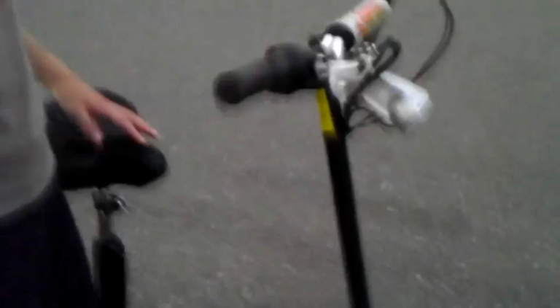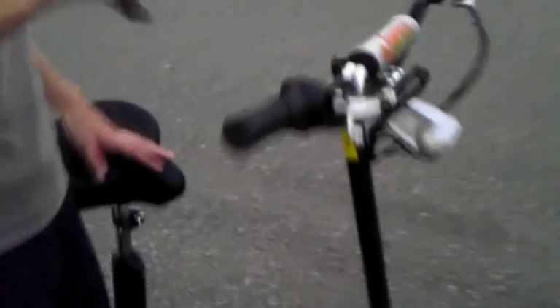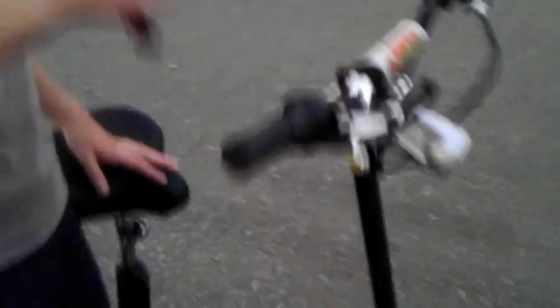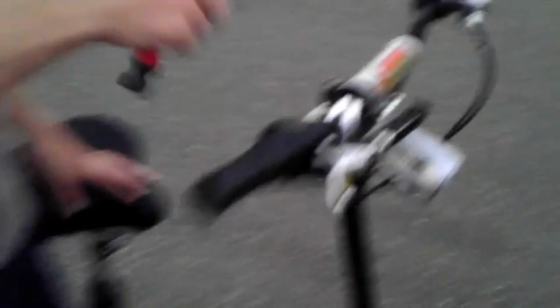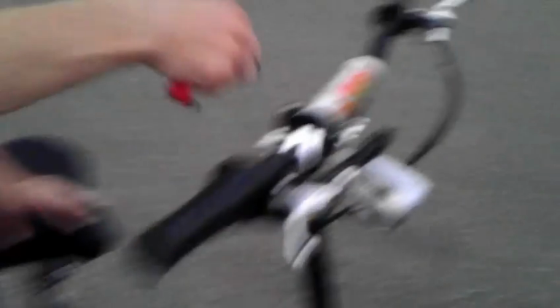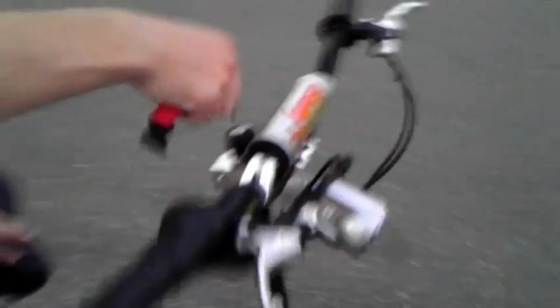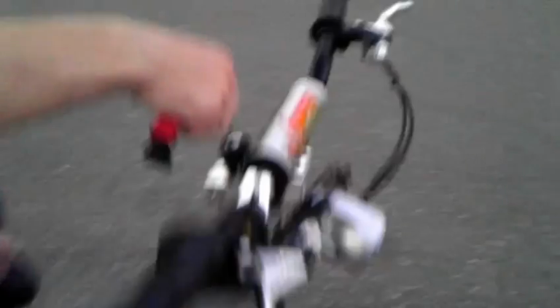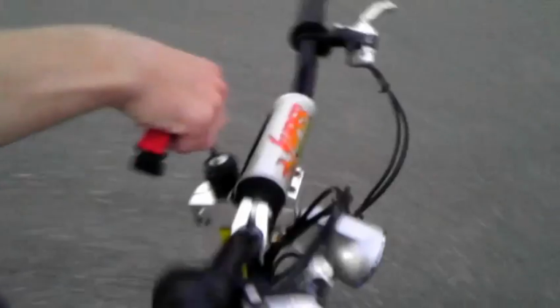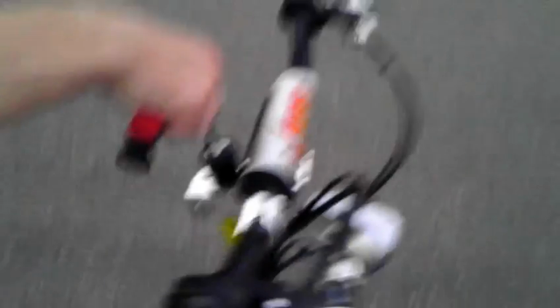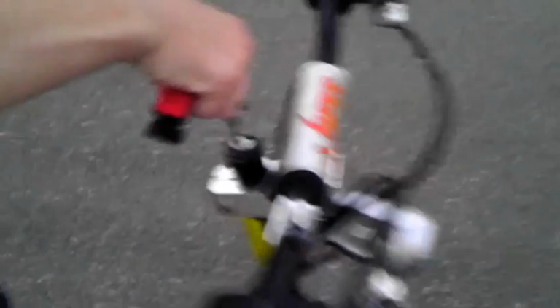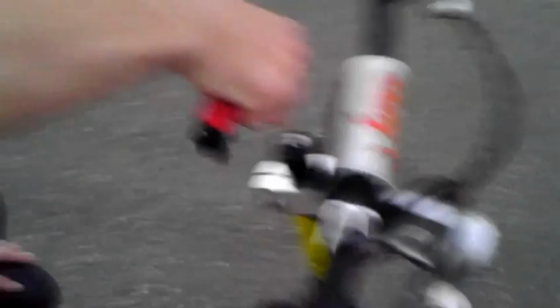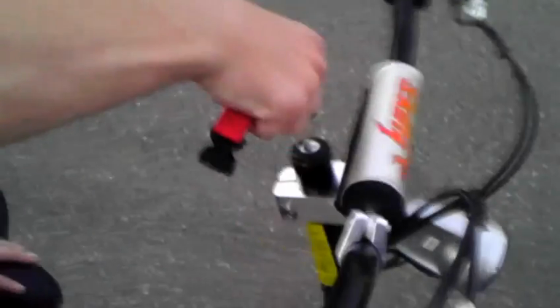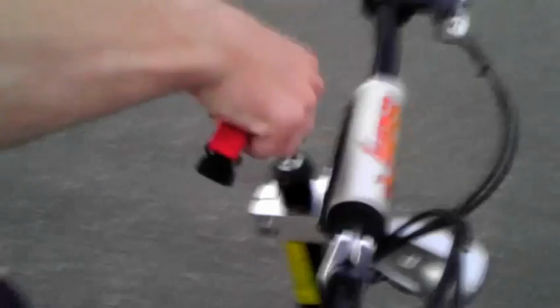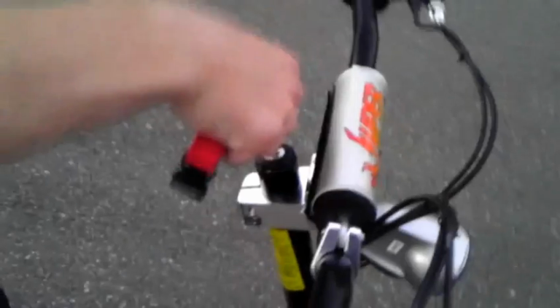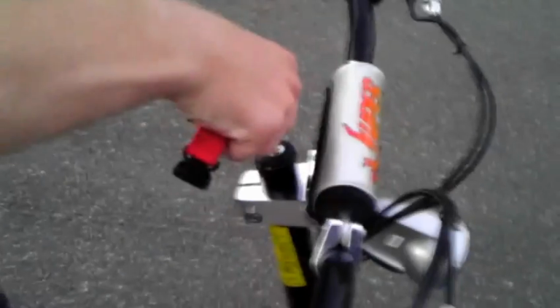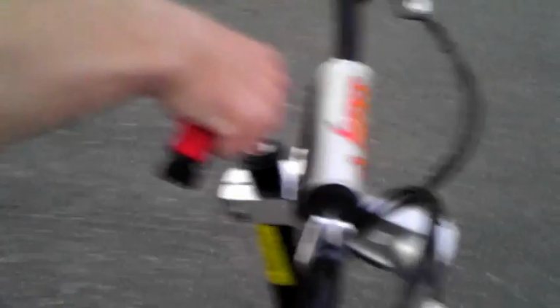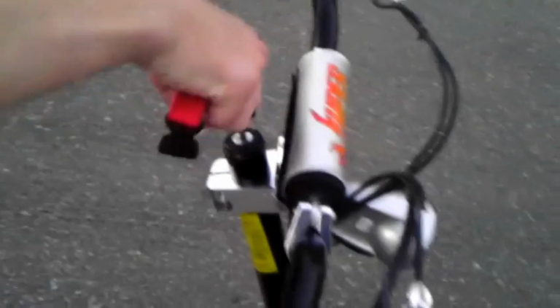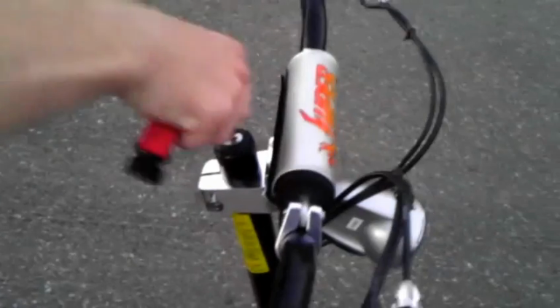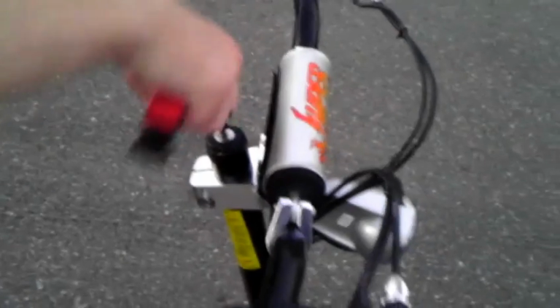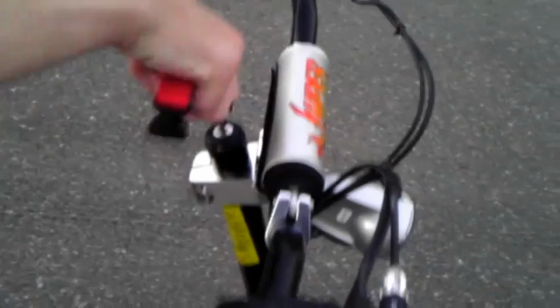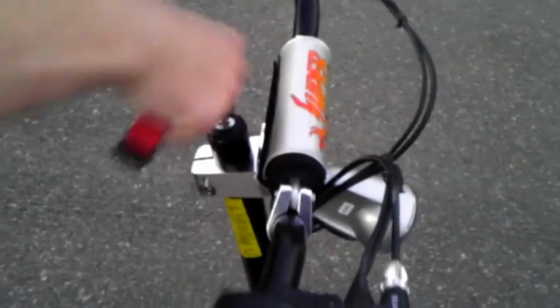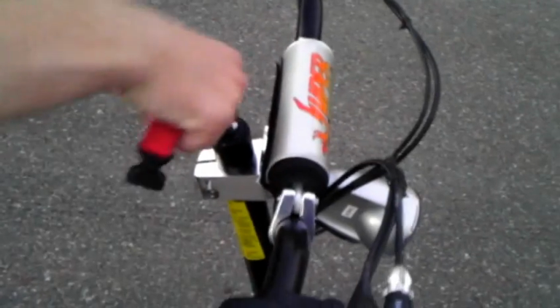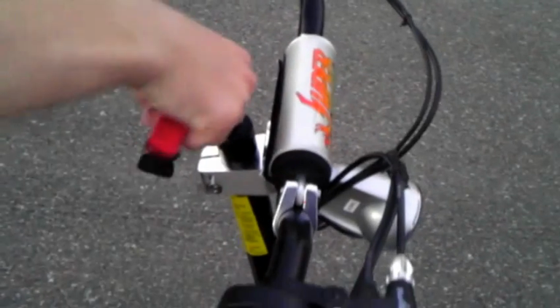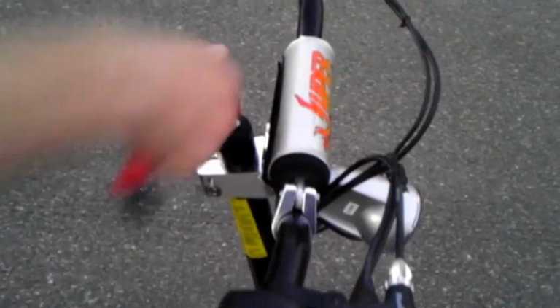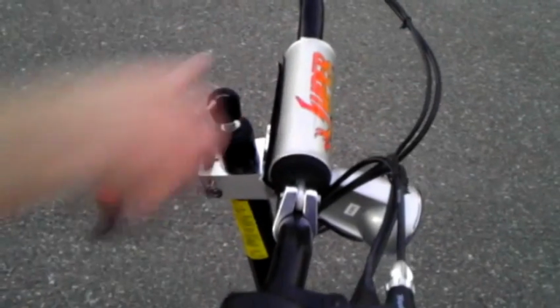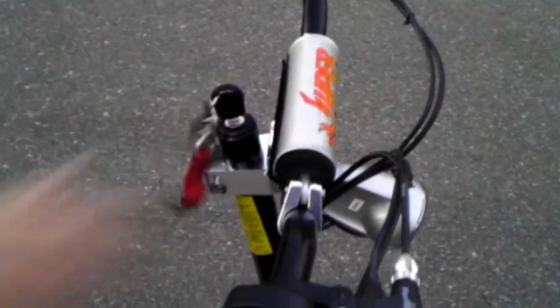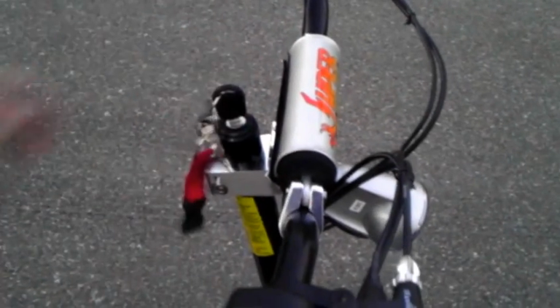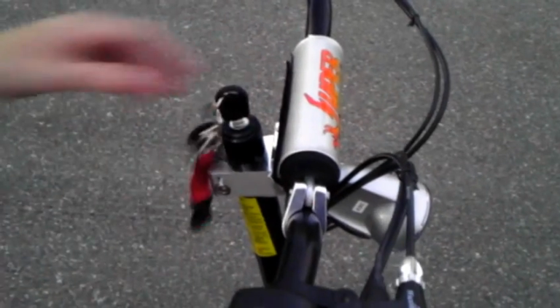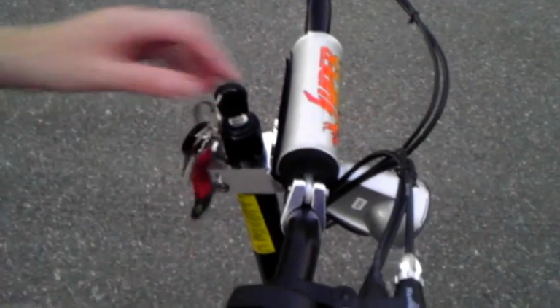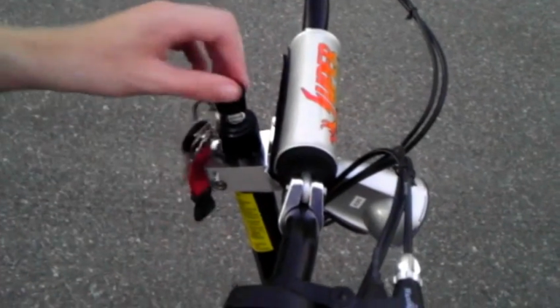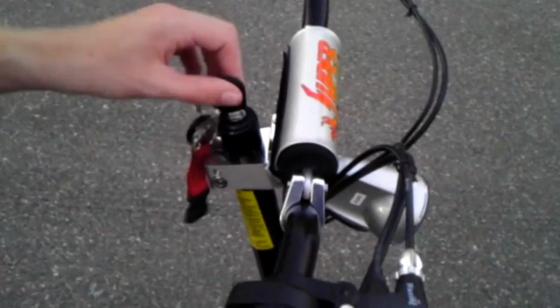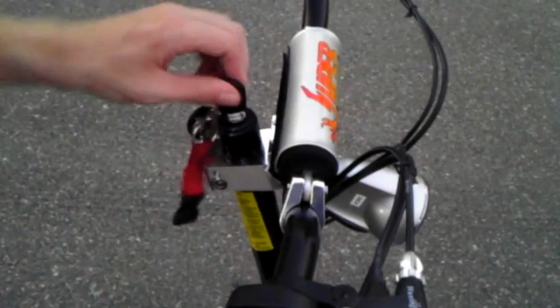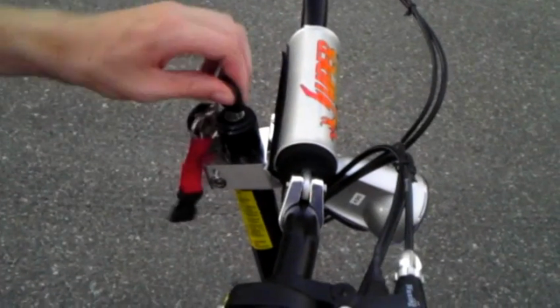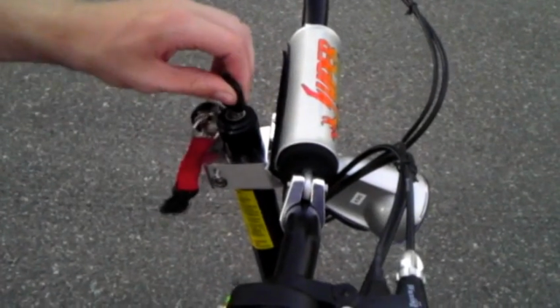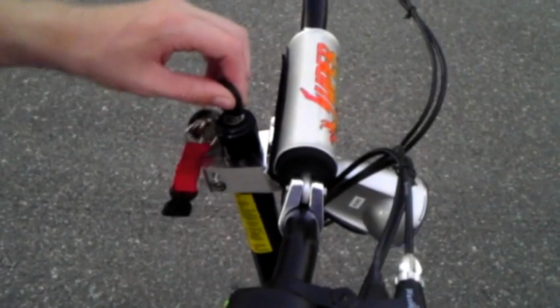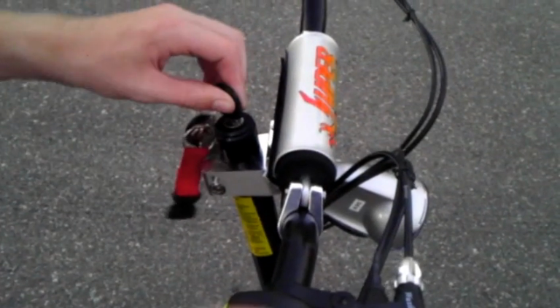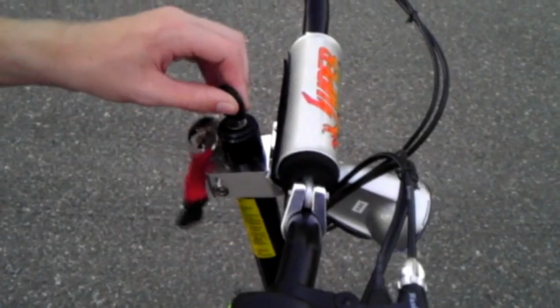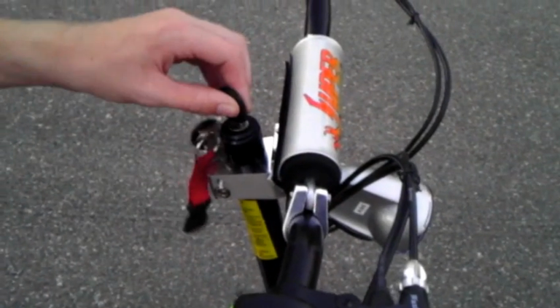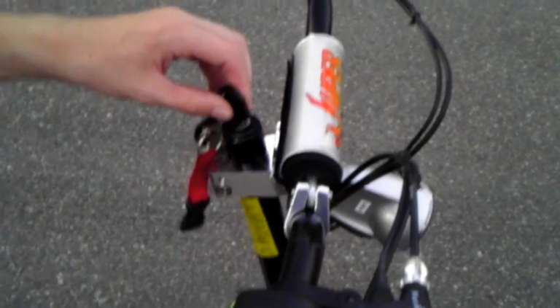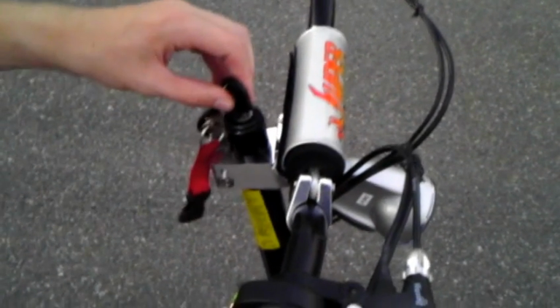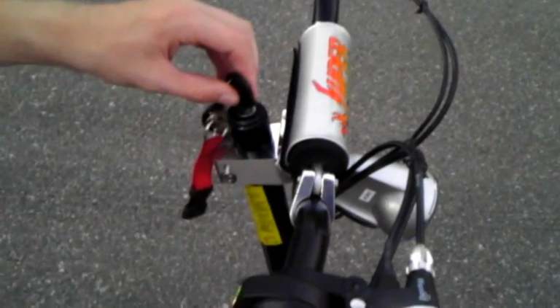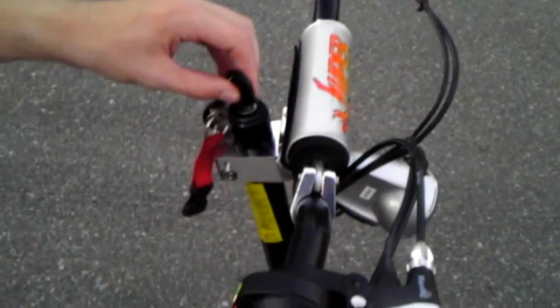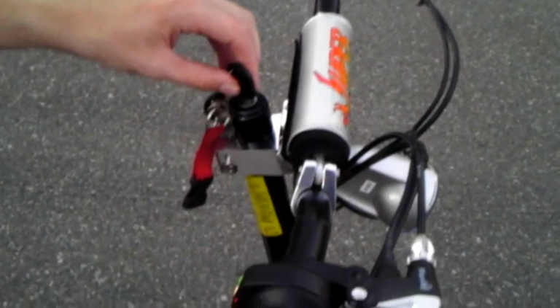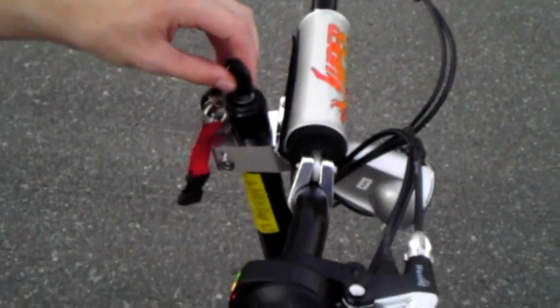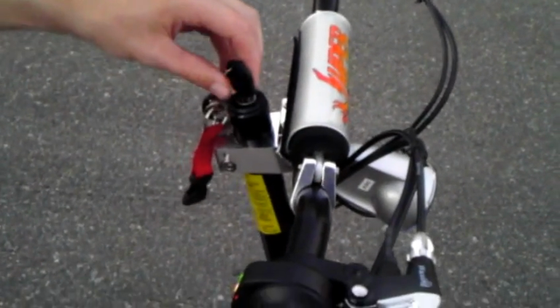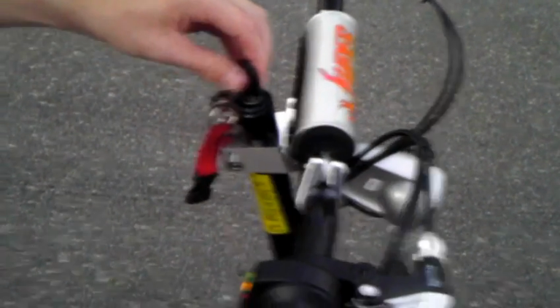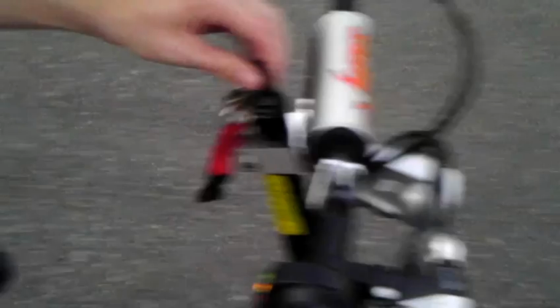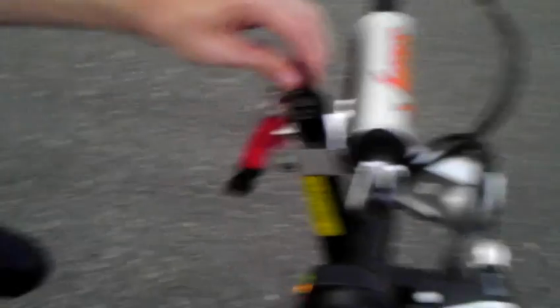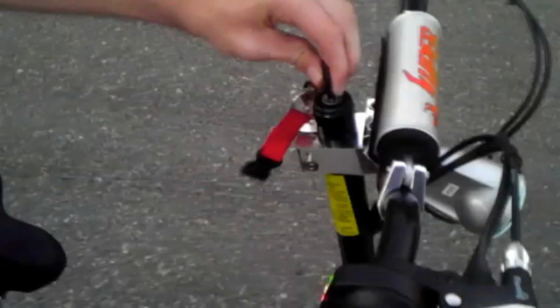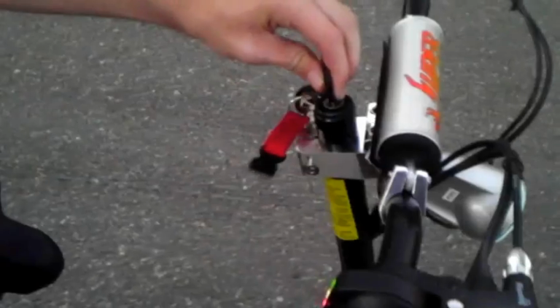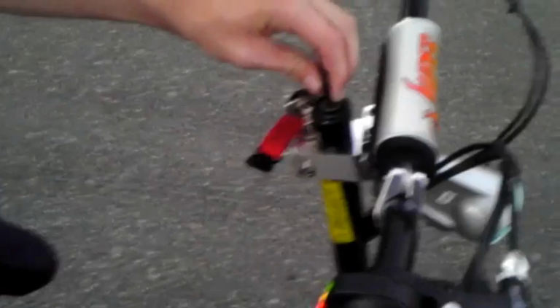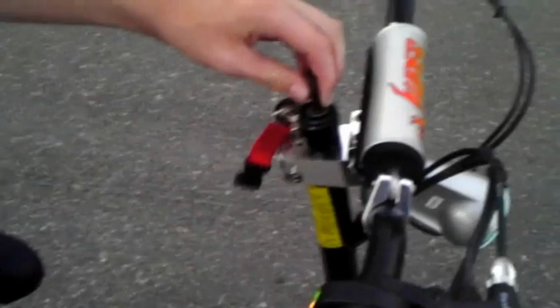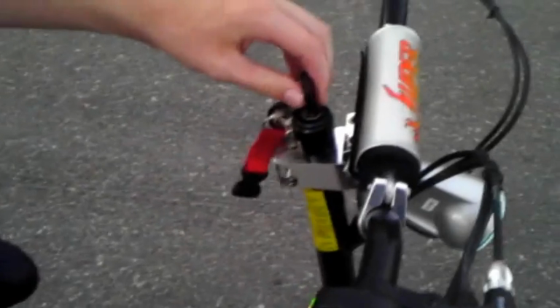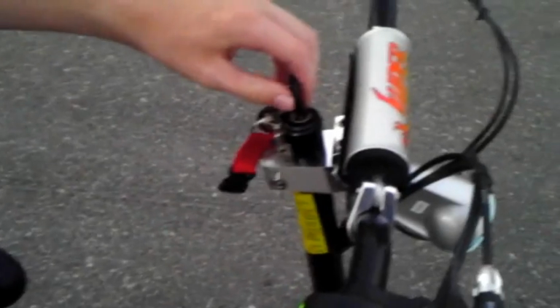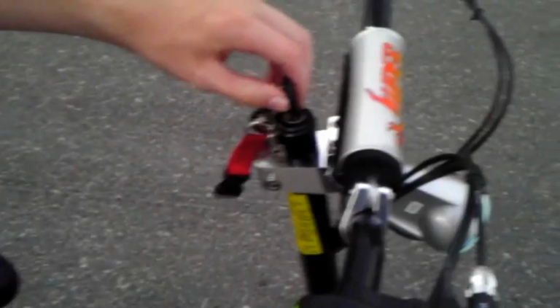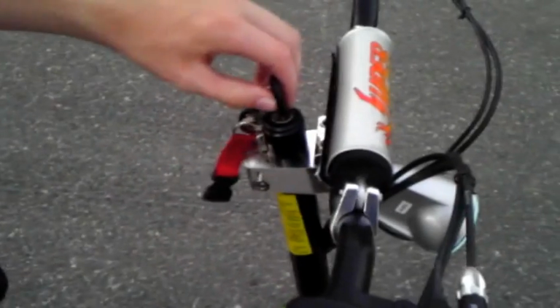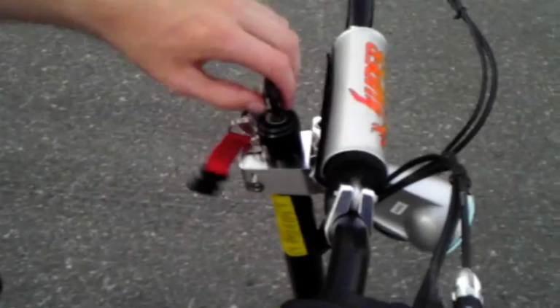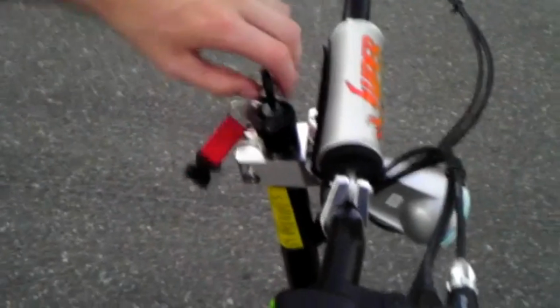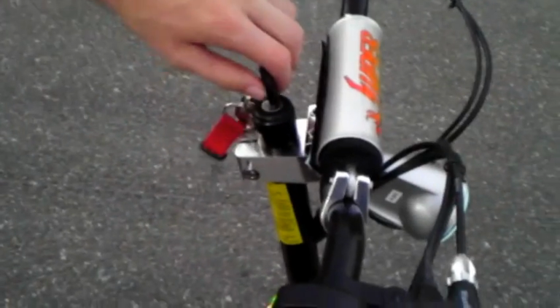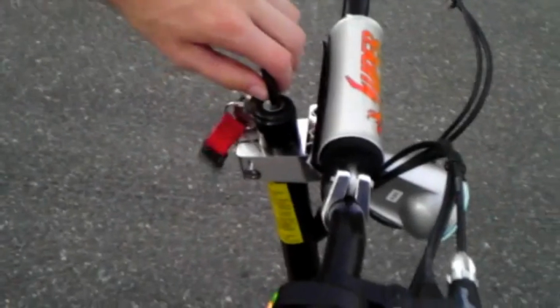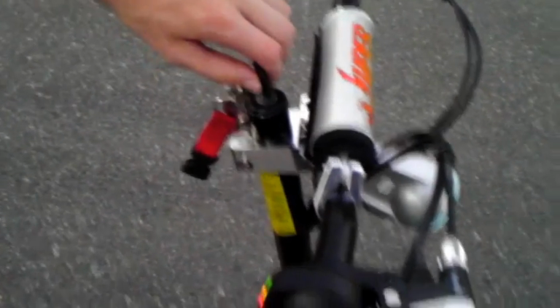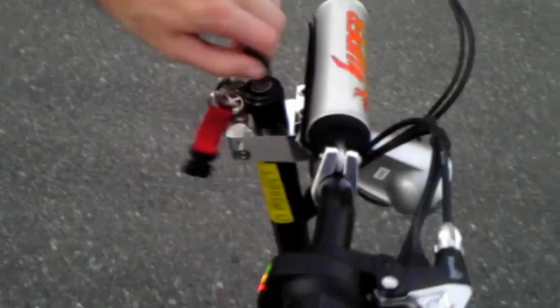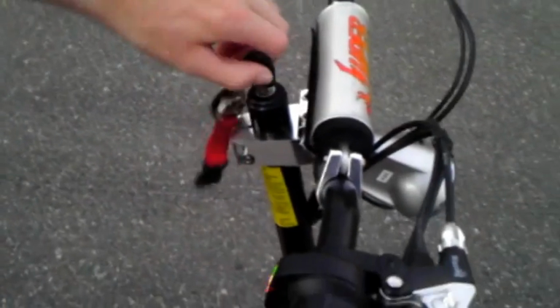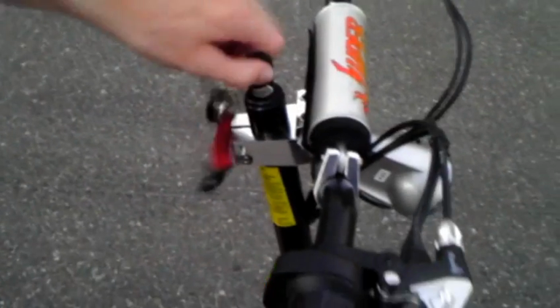It came with two keys but I have a spare at my house. It goes like that — turn it on like this, and then that turns on the light.